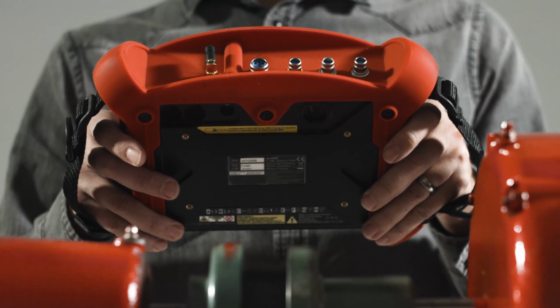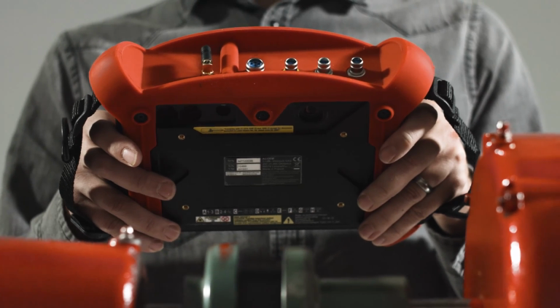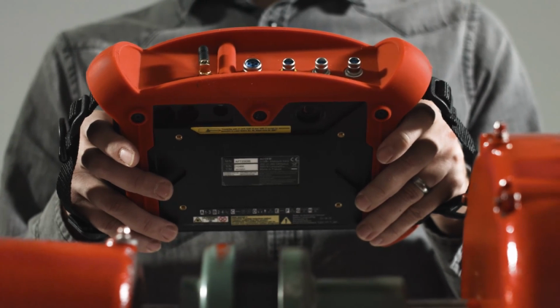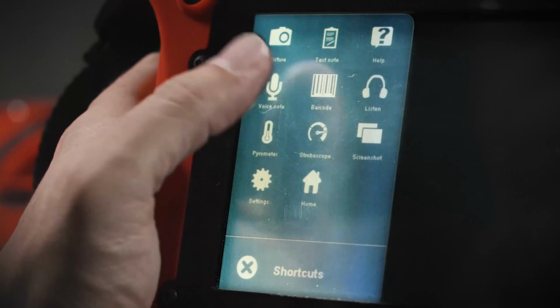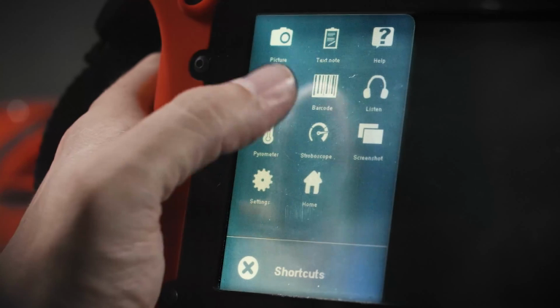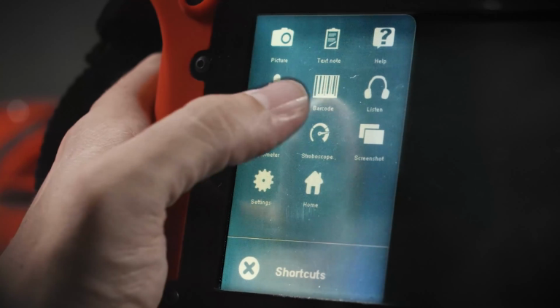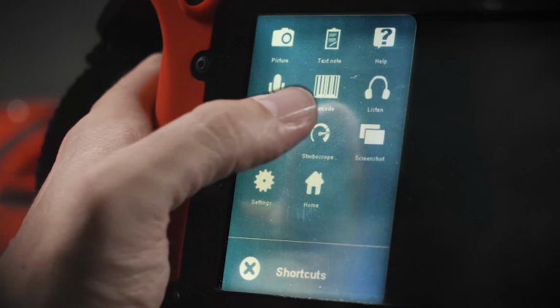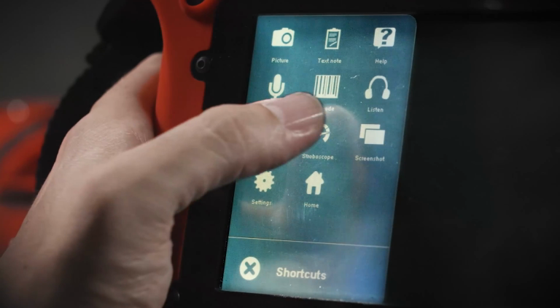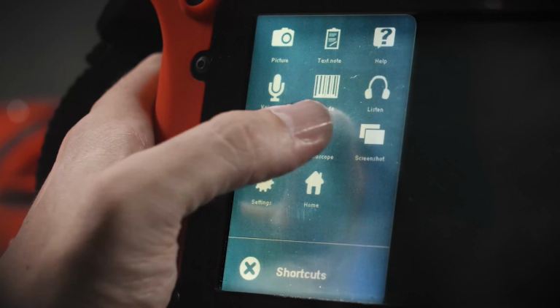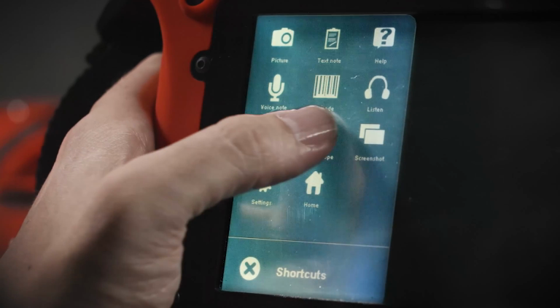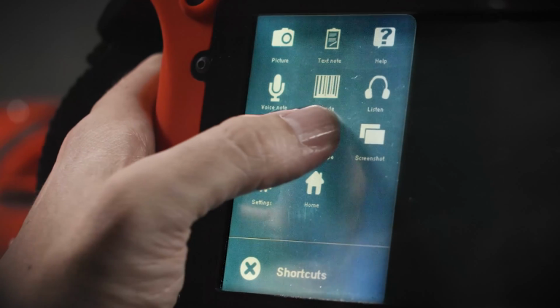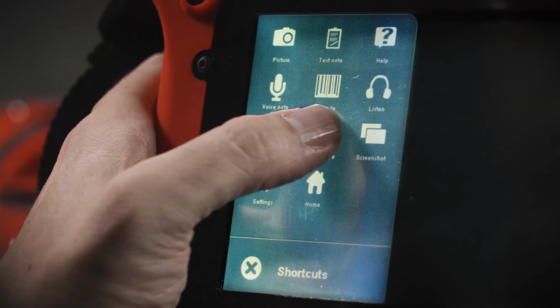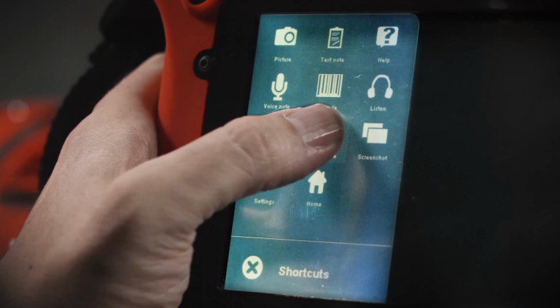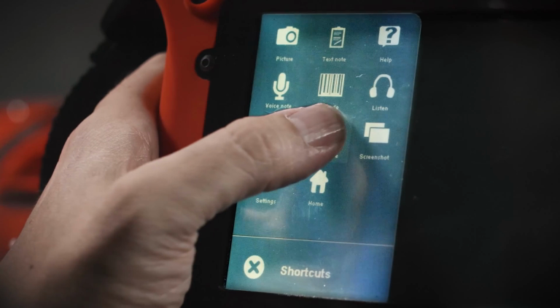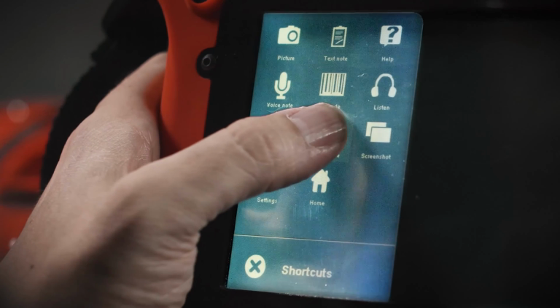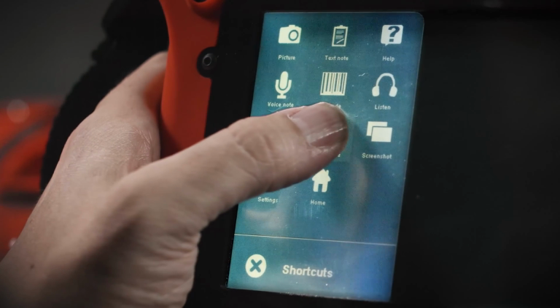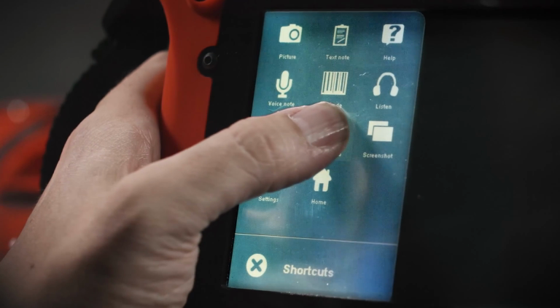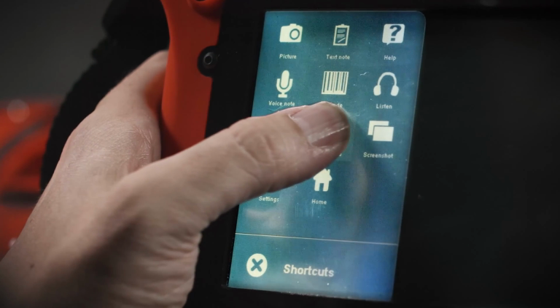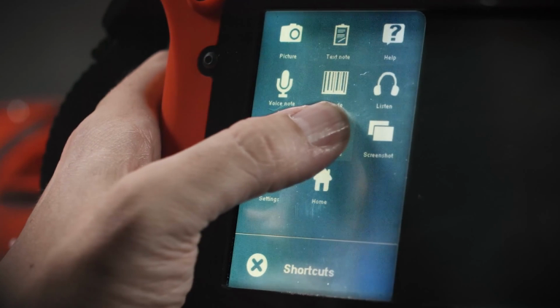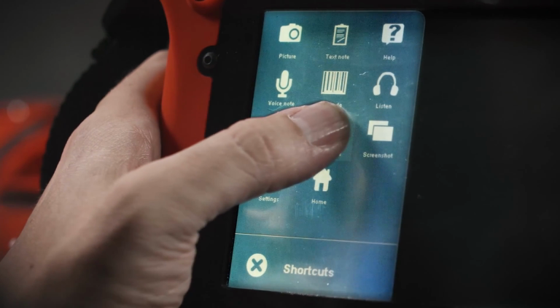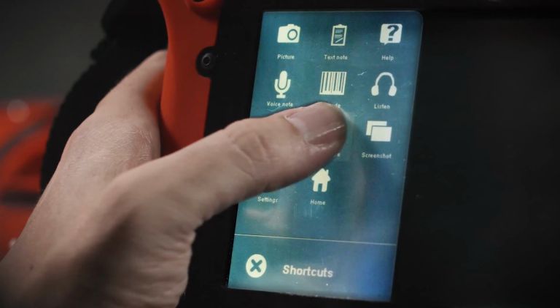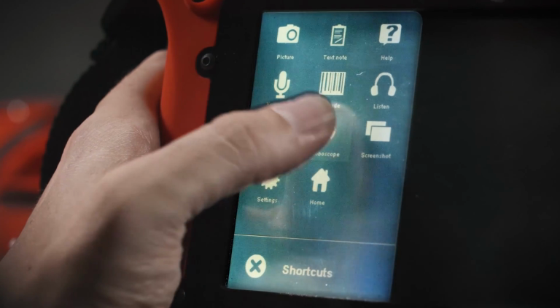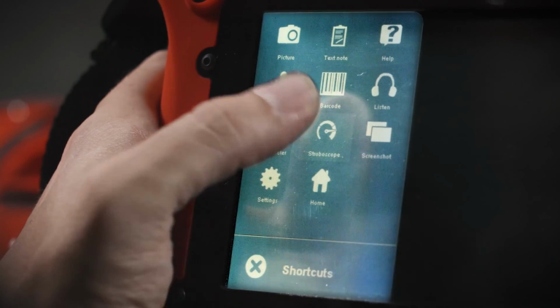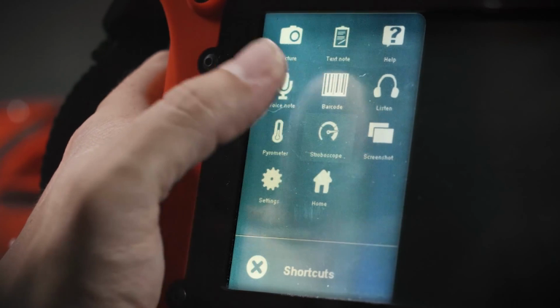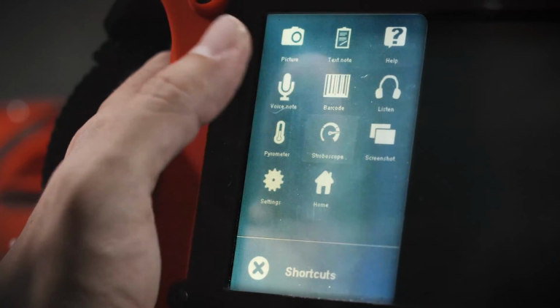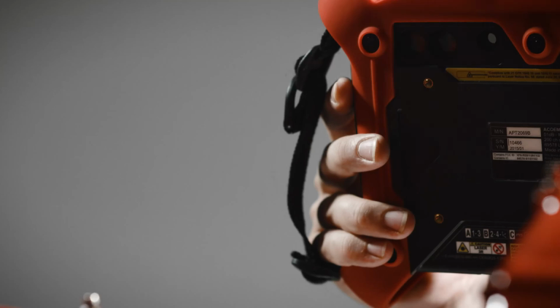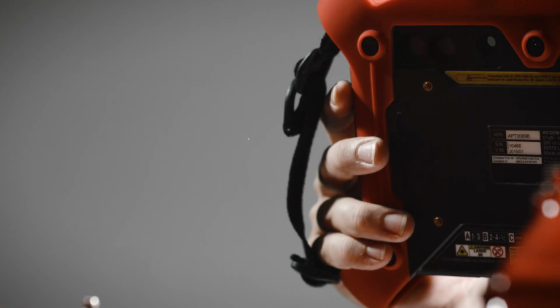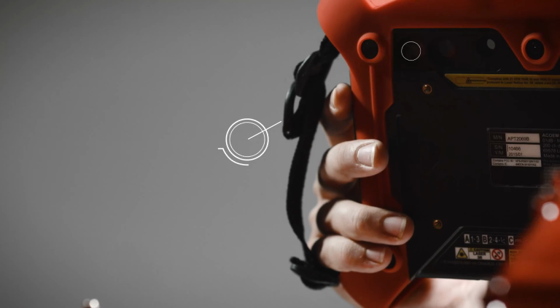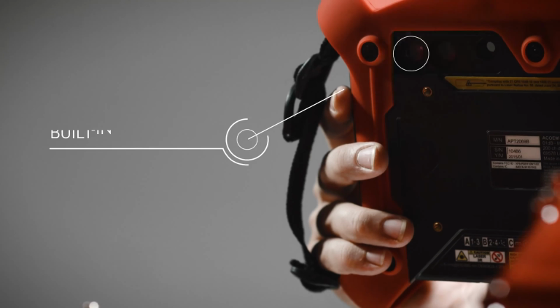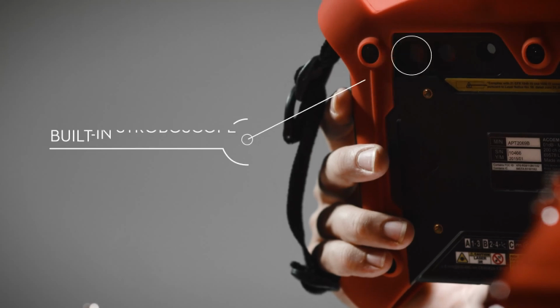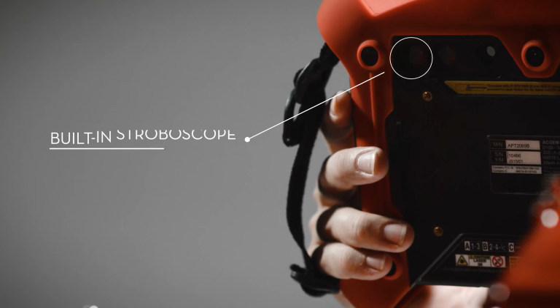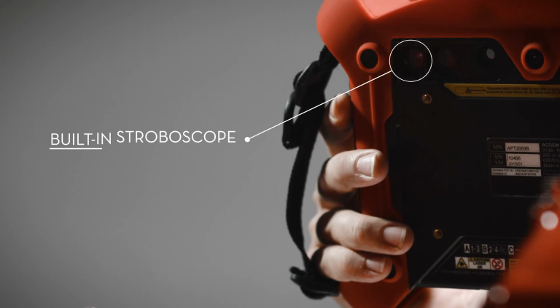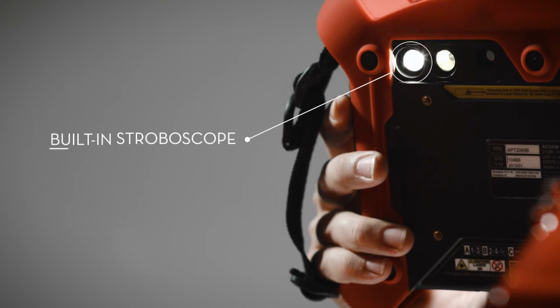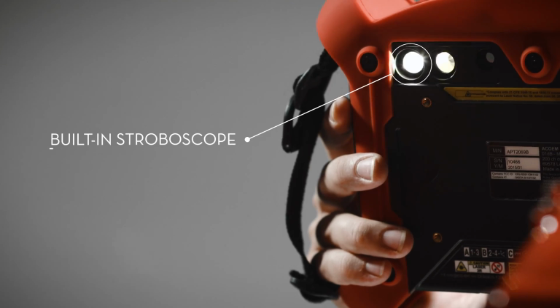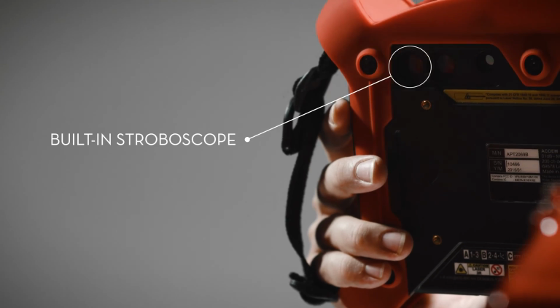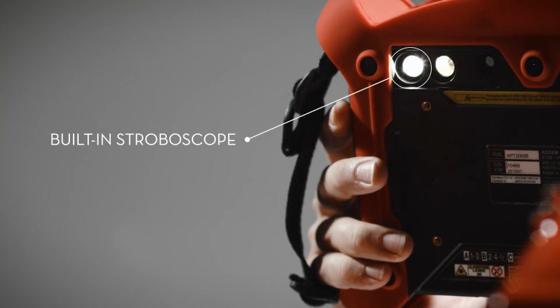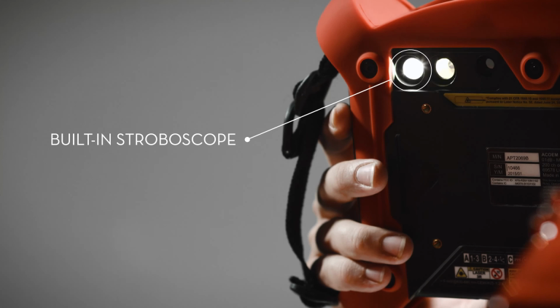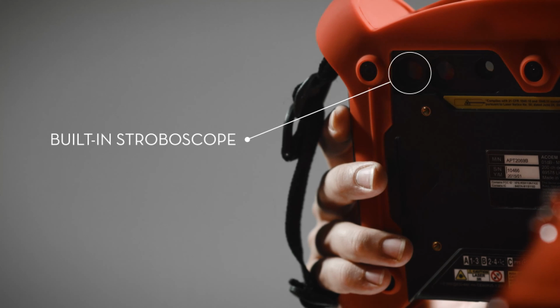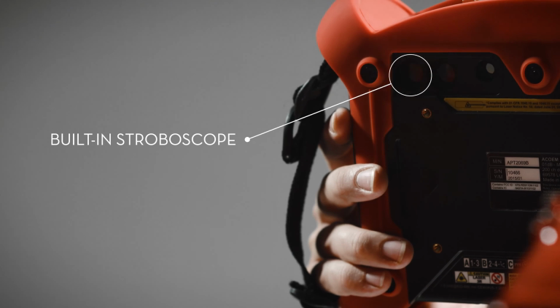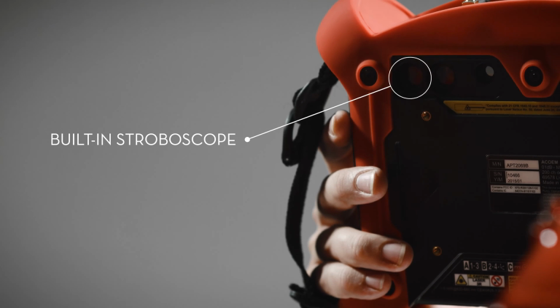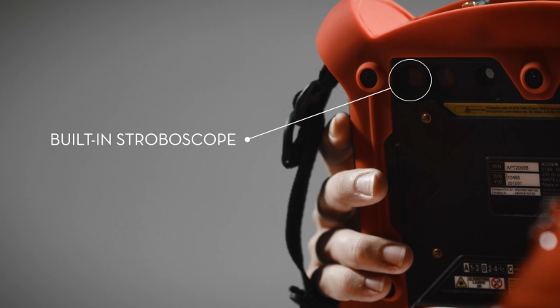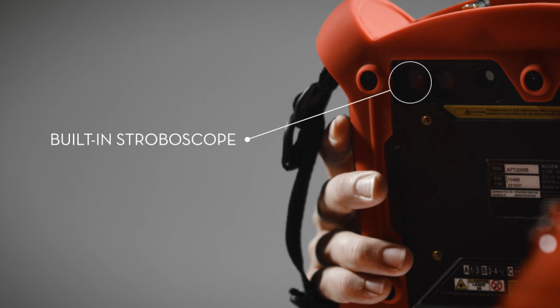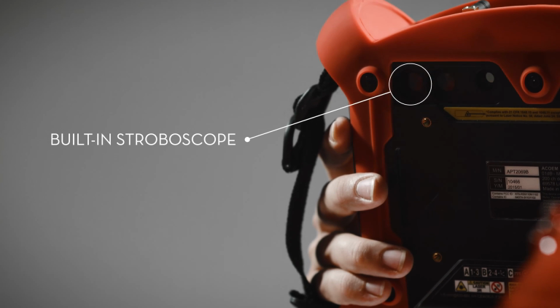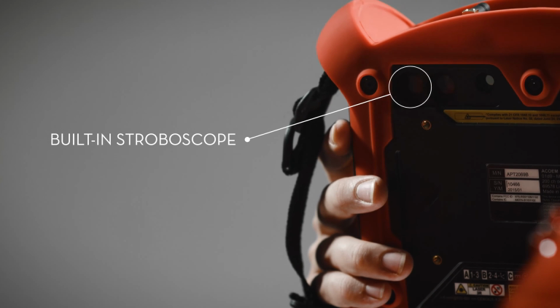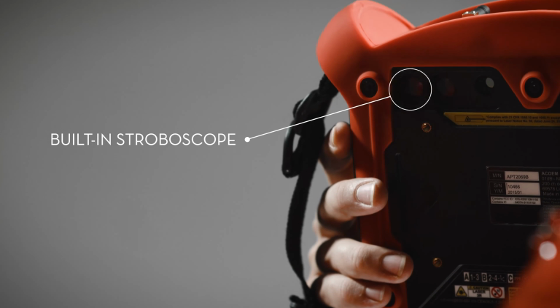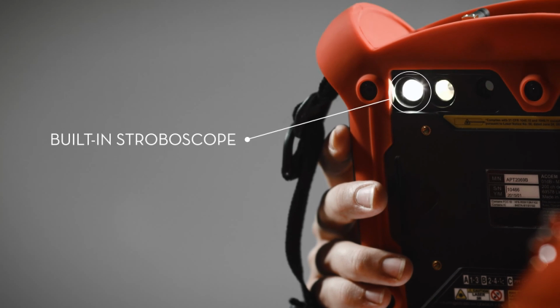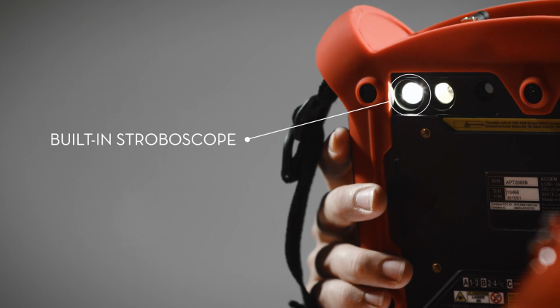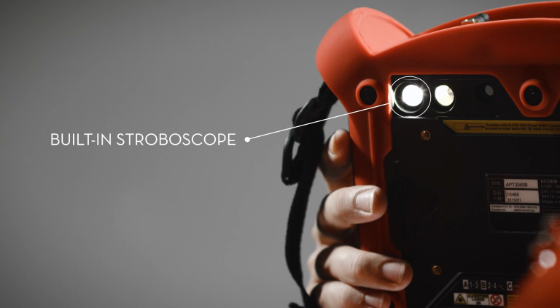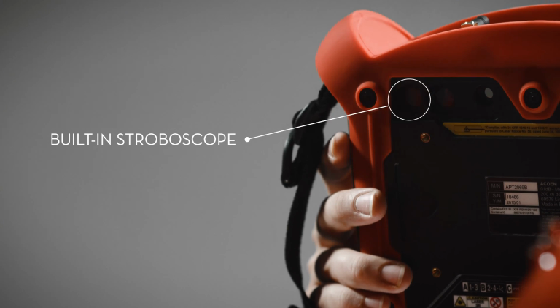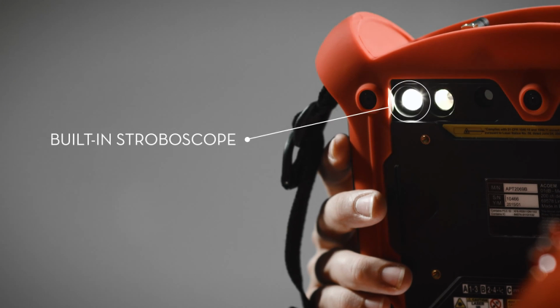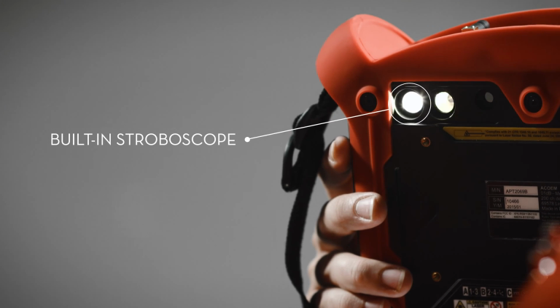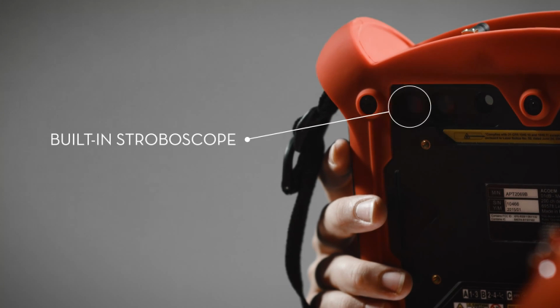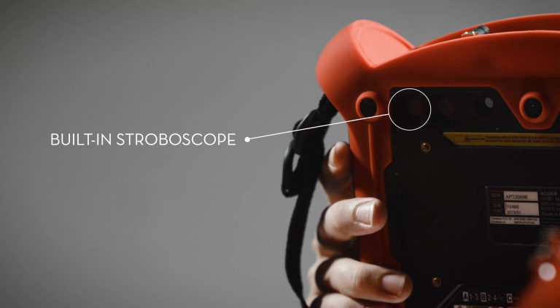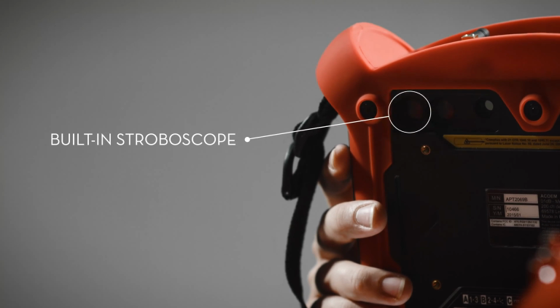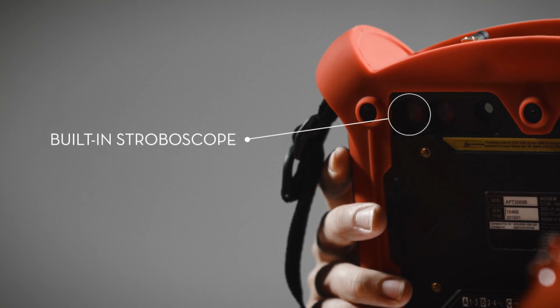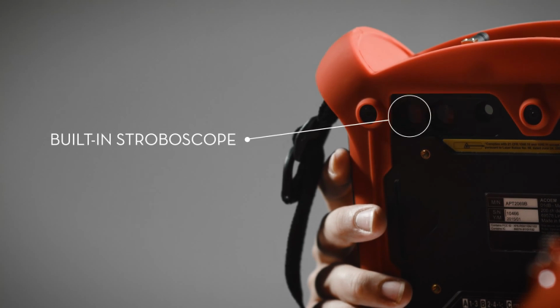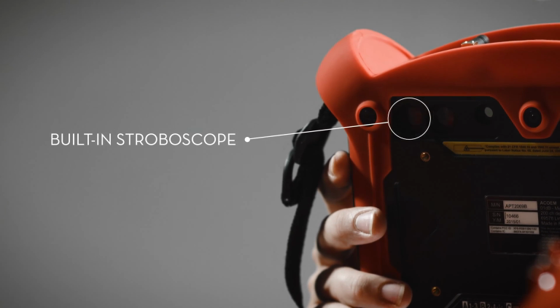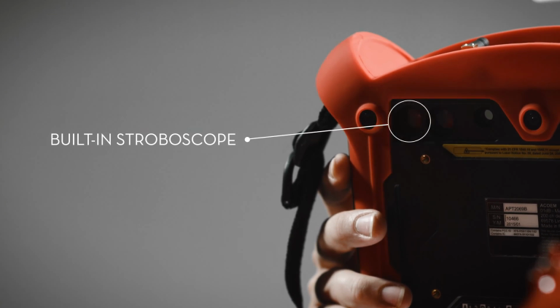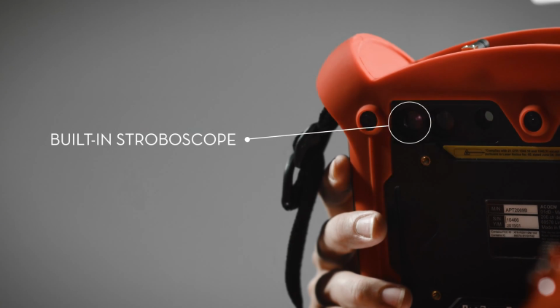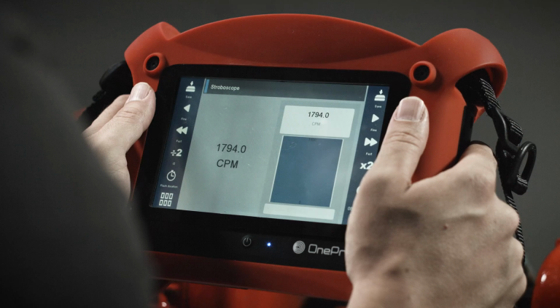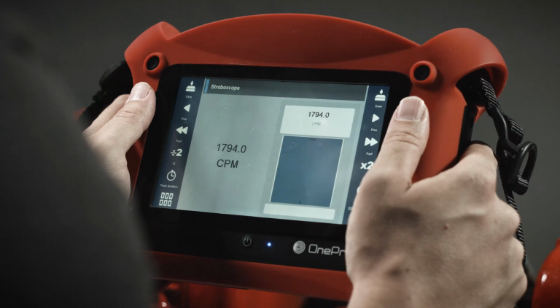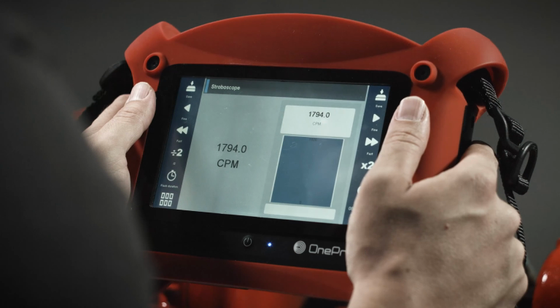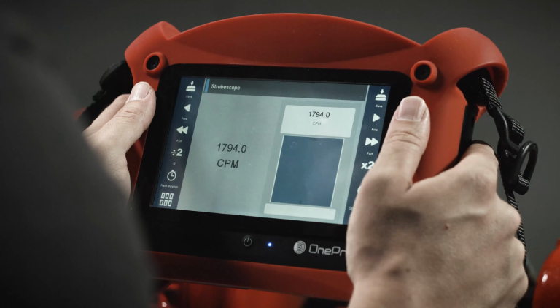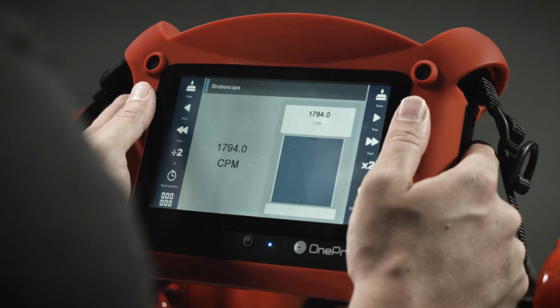The built-in stroboscope makes it easy to pinpoint the RPM, which is crucial for securing an accurate diagnosis.